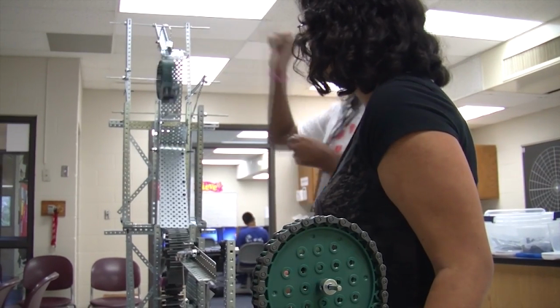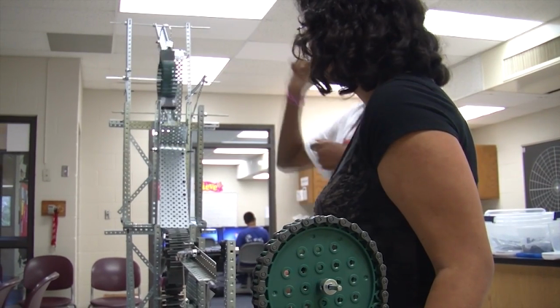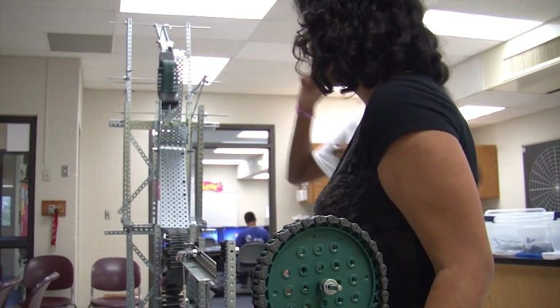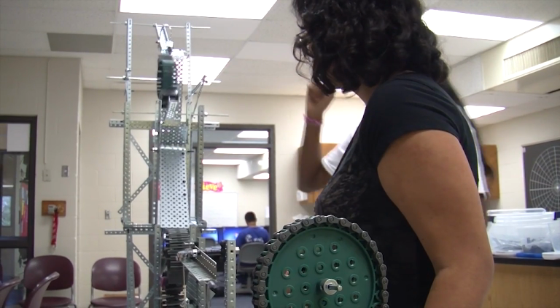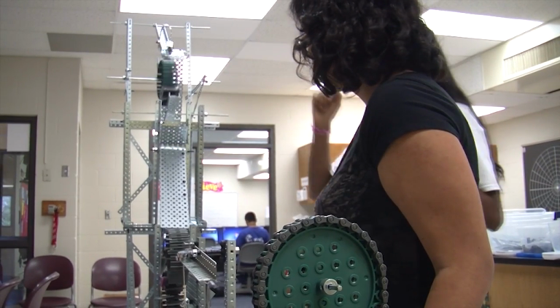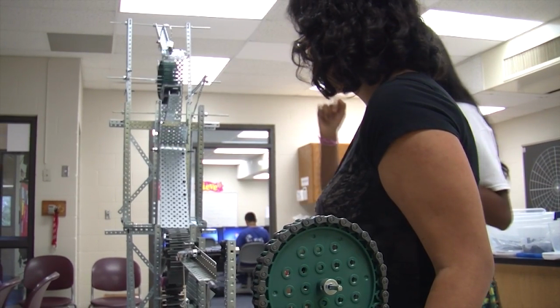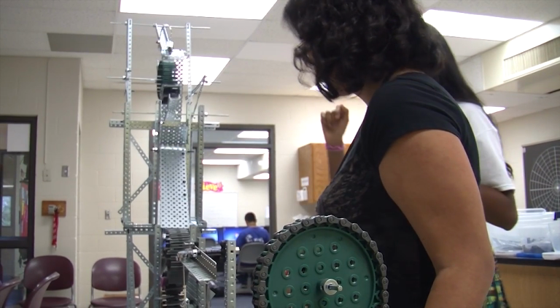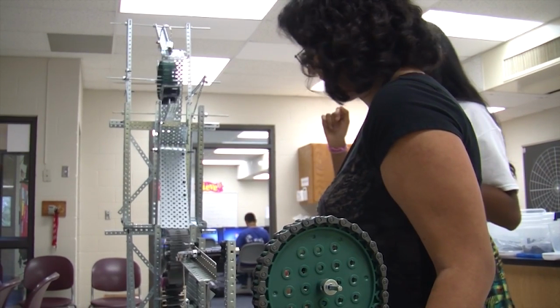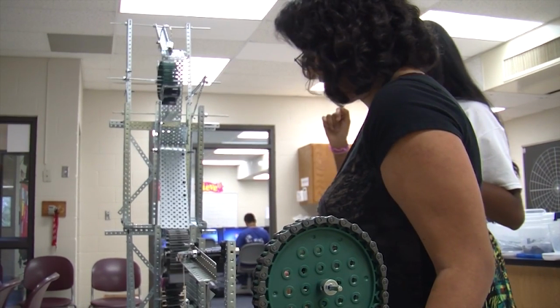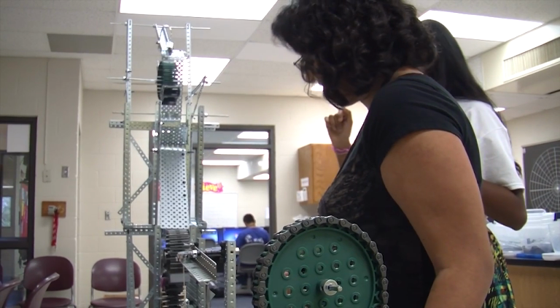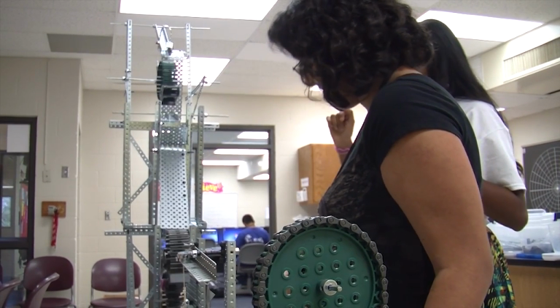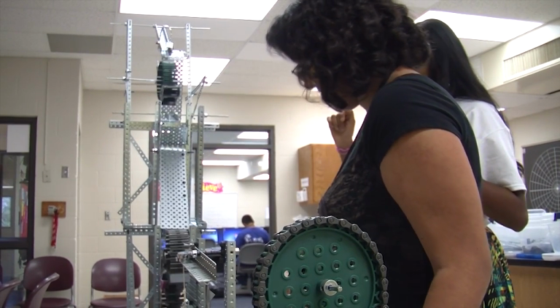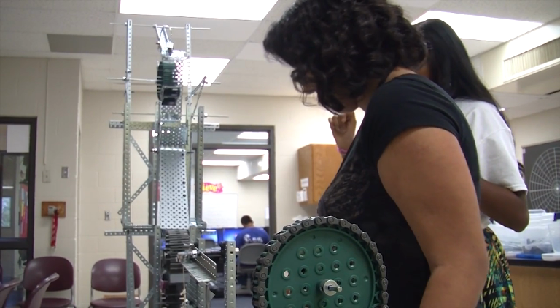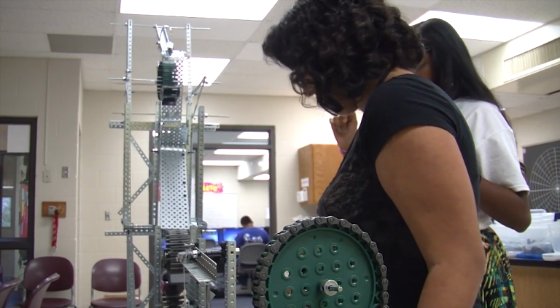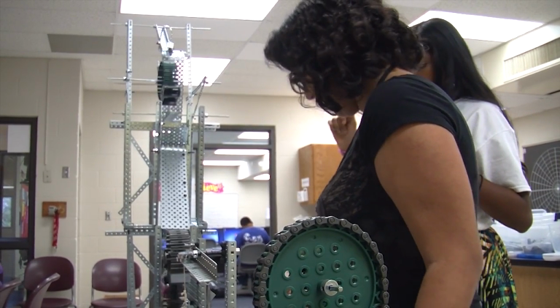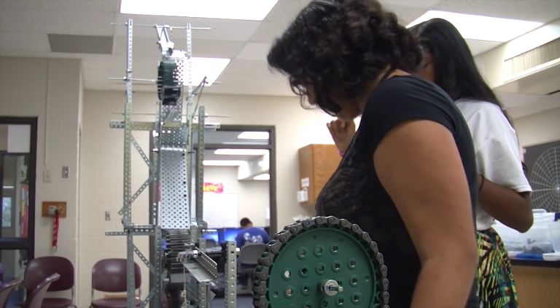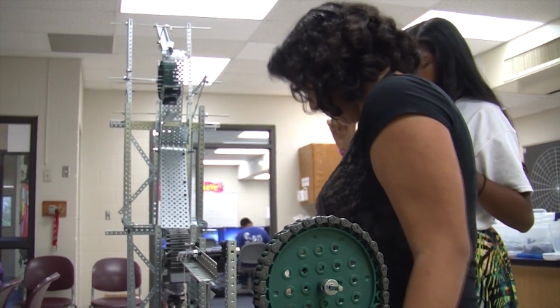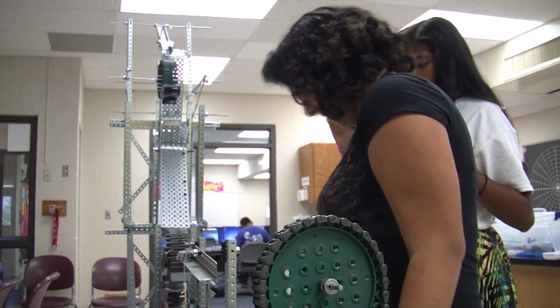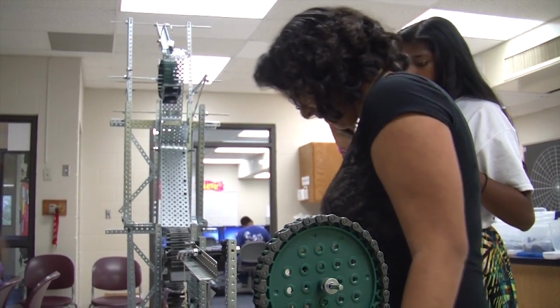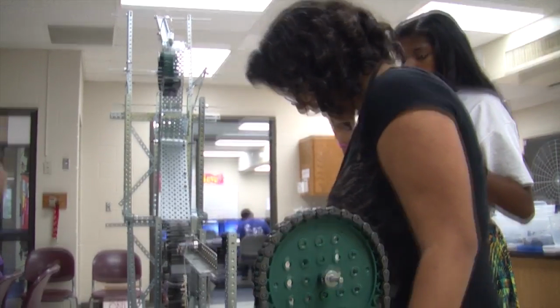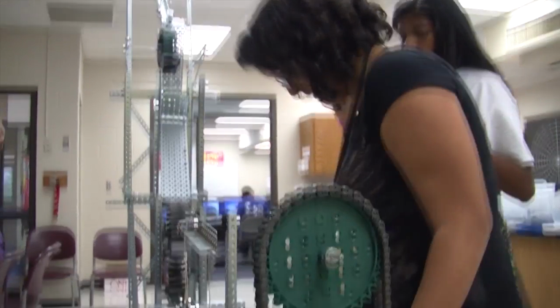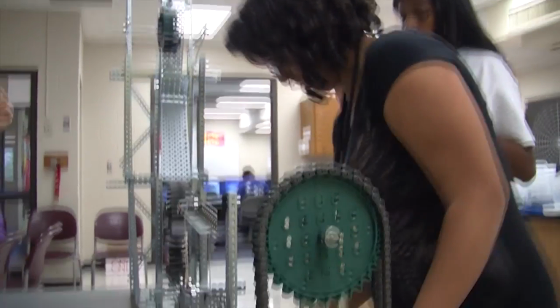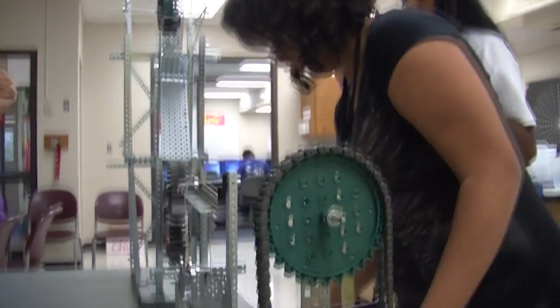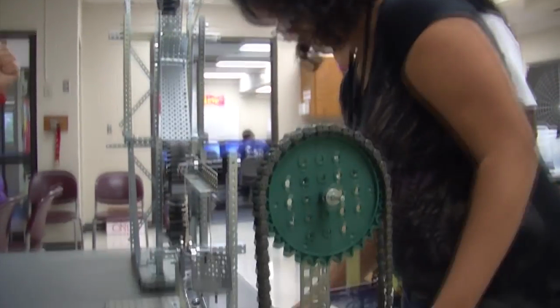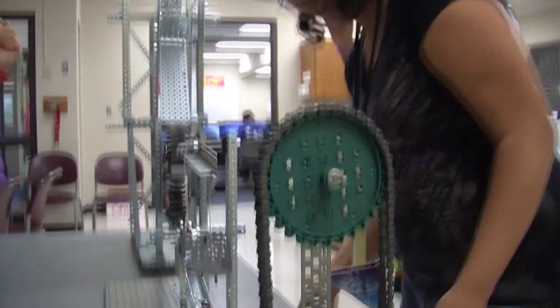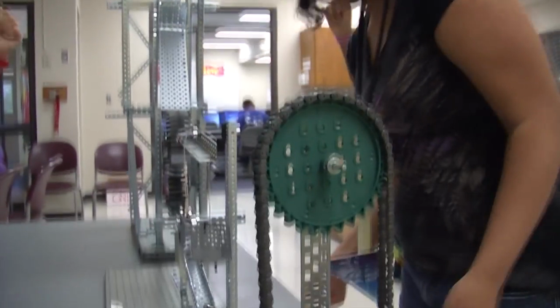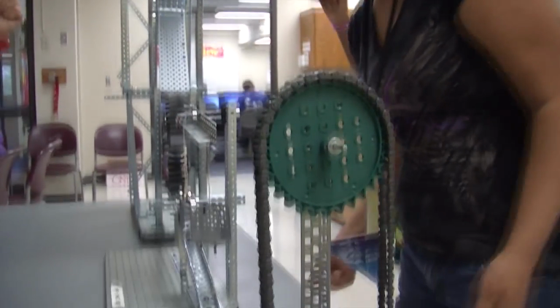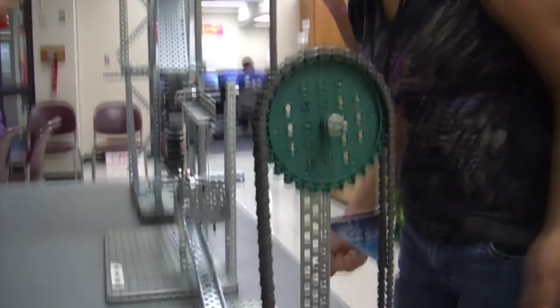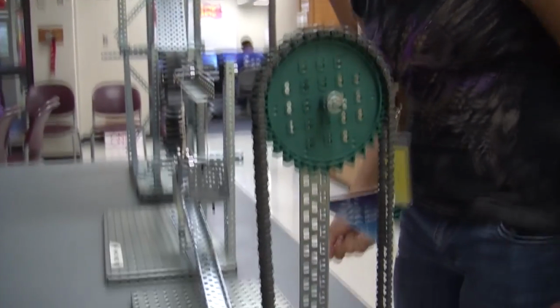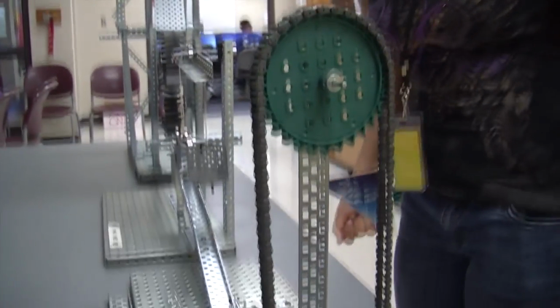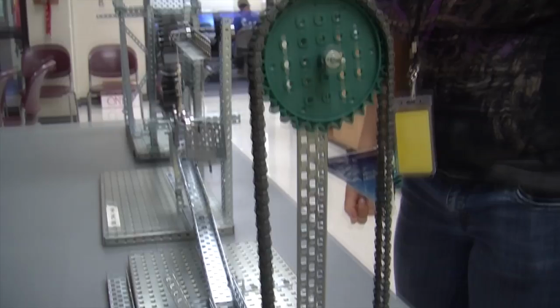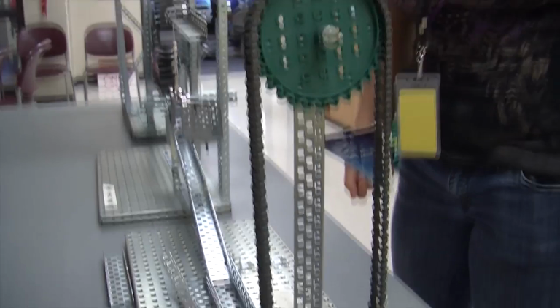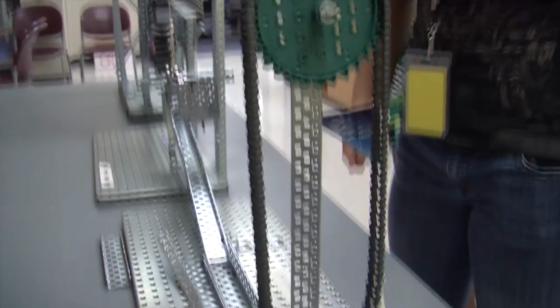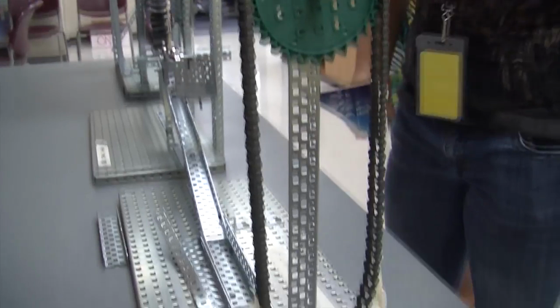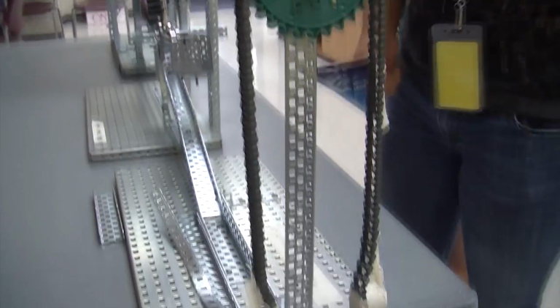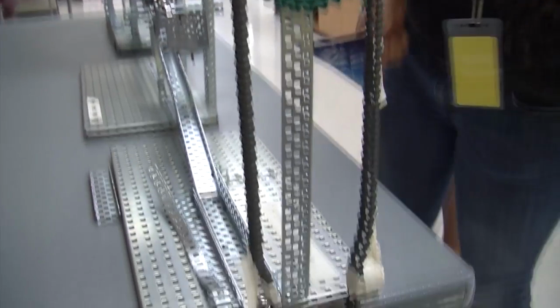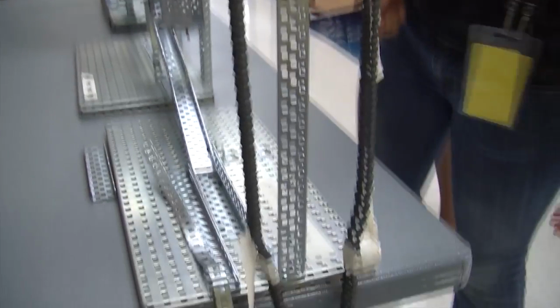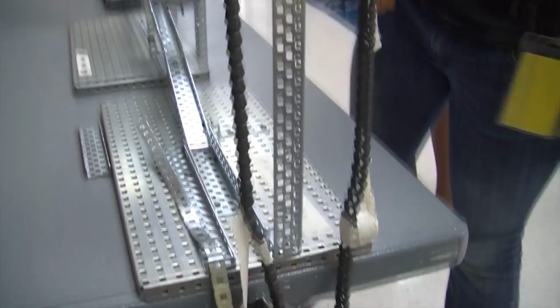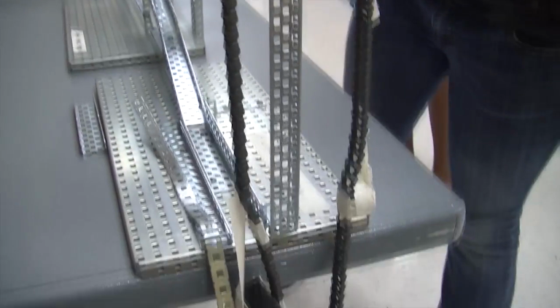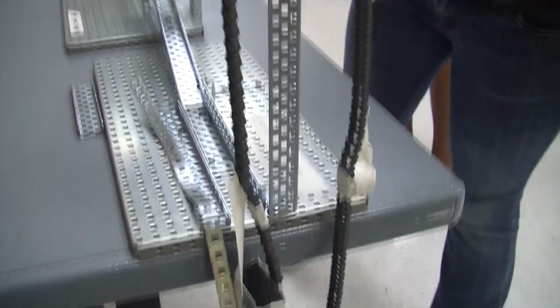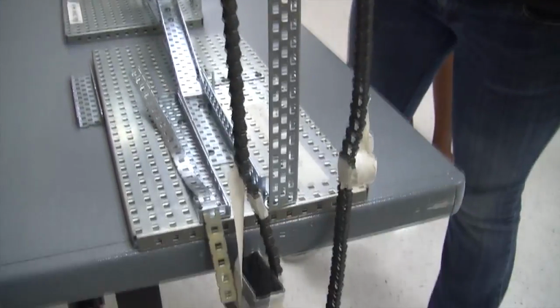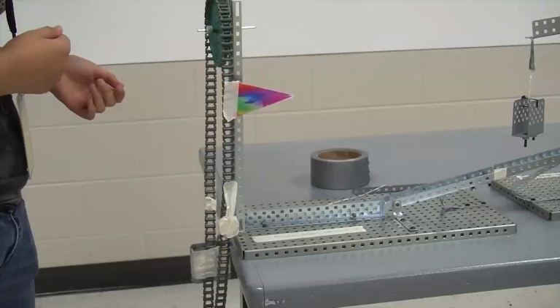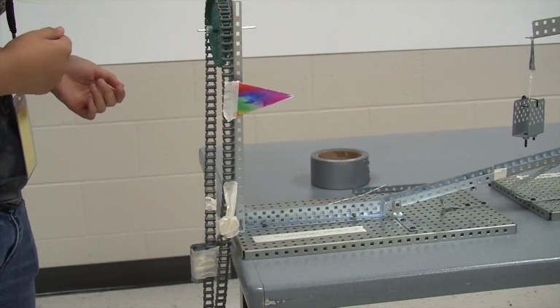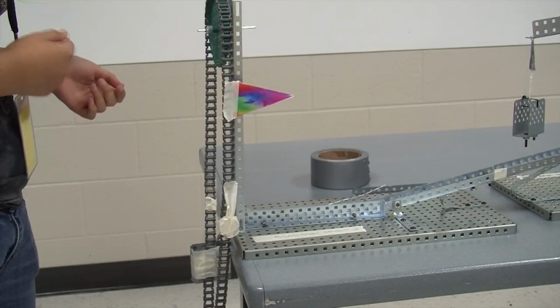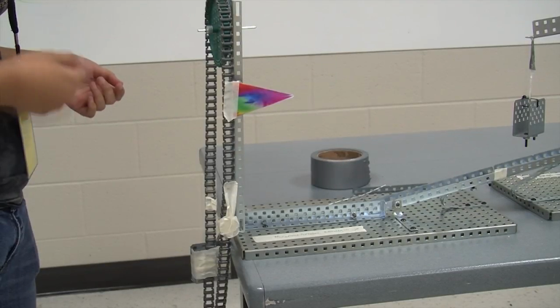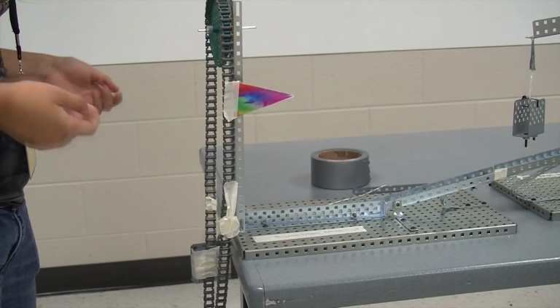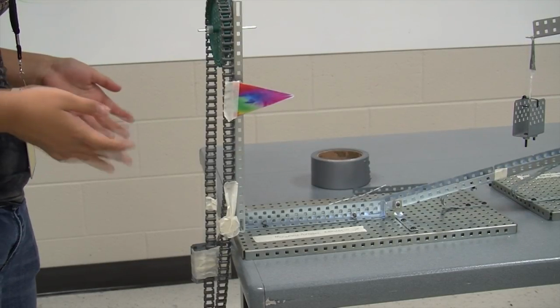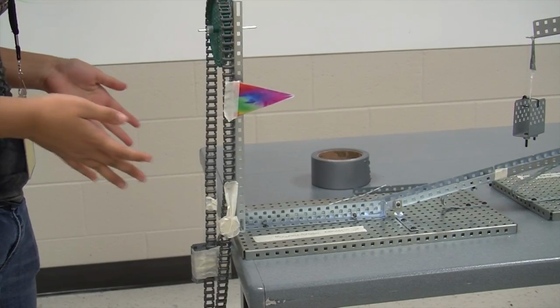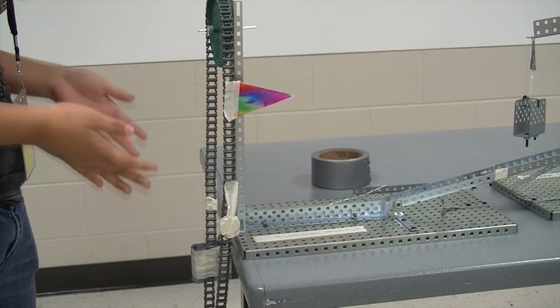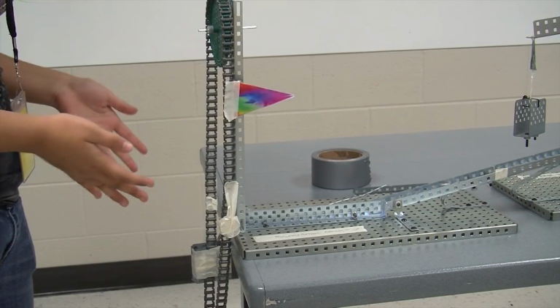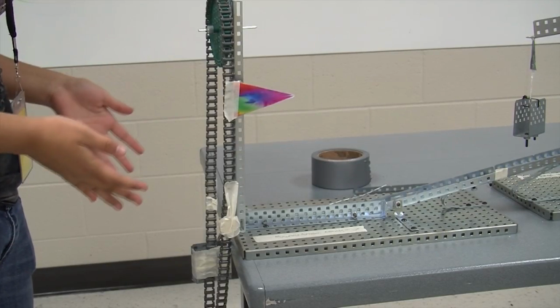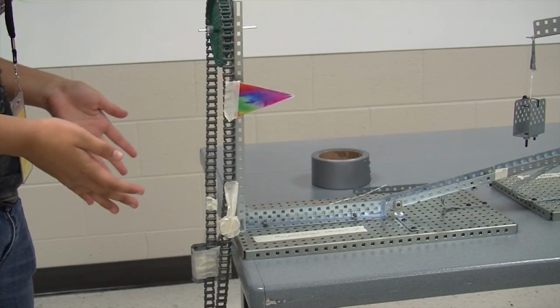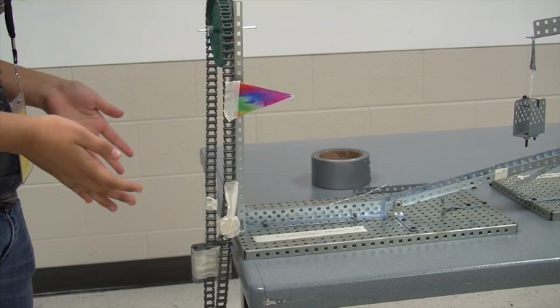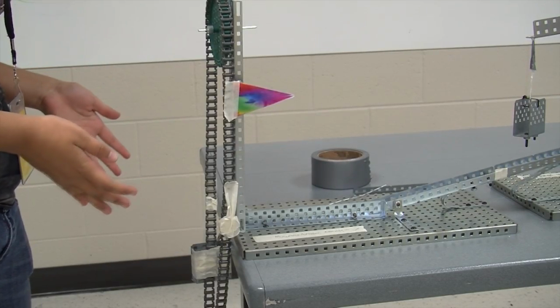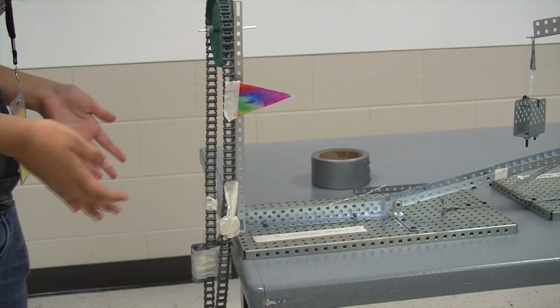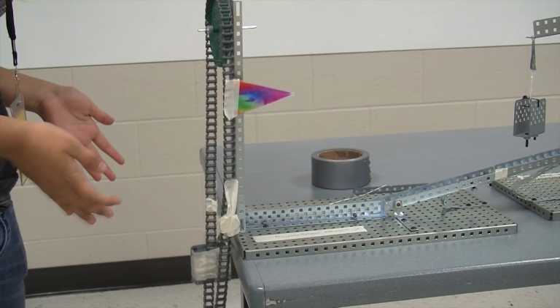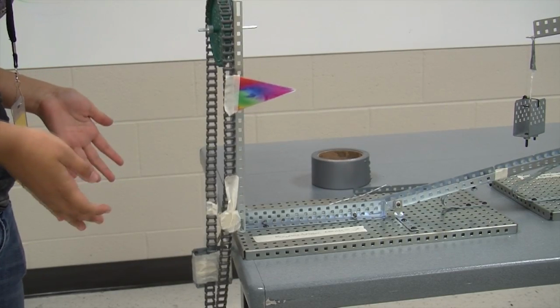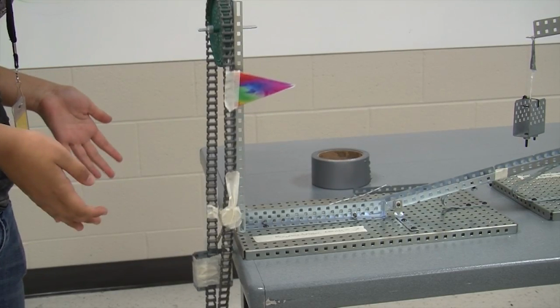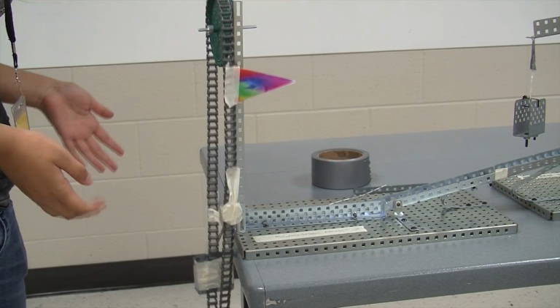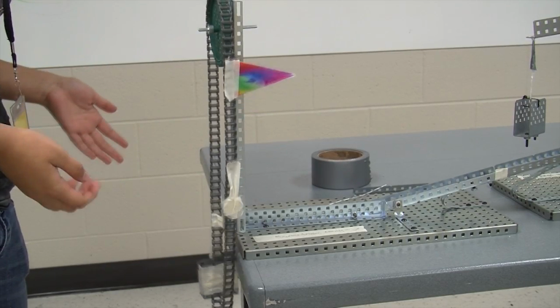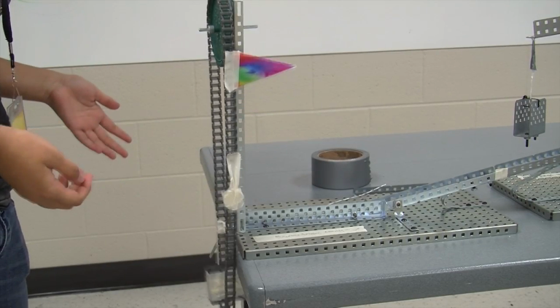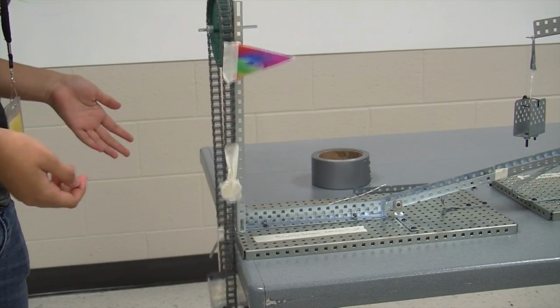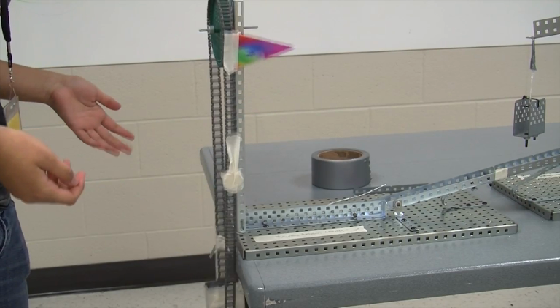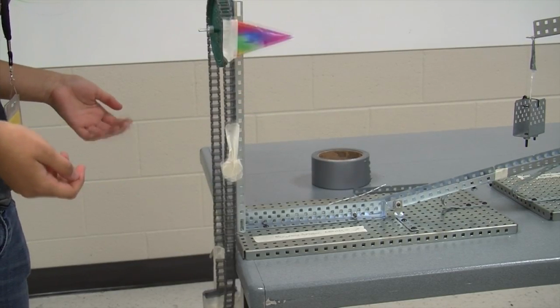The next group! Alright — that one, that one, that one, that one. Raise it, raise it, raise it and go. Yay!